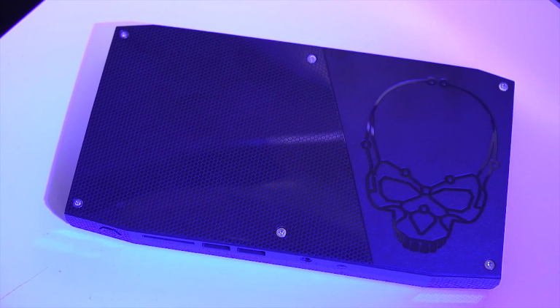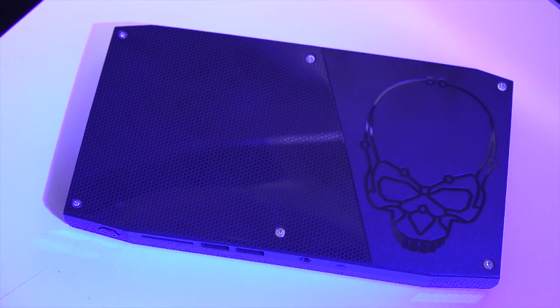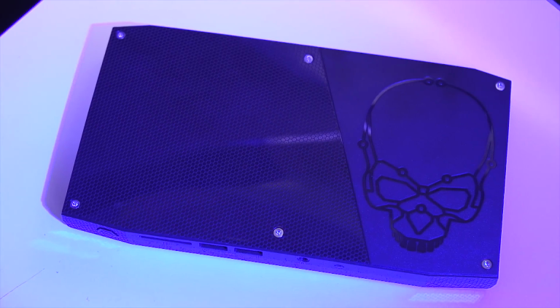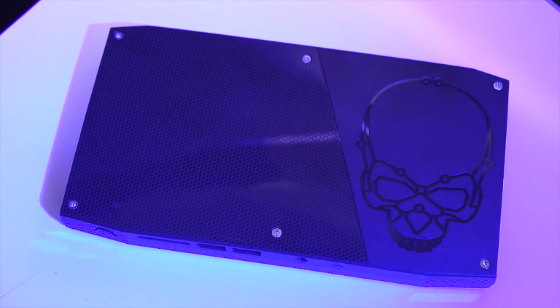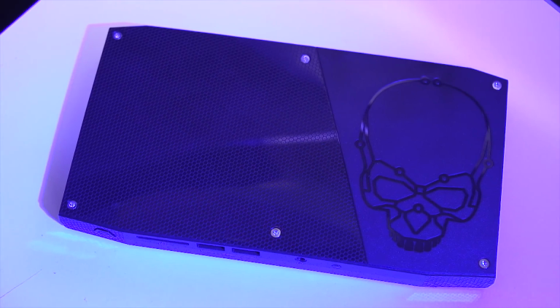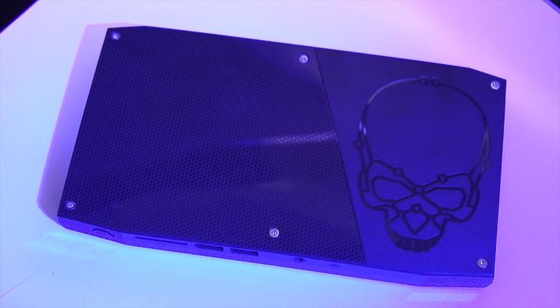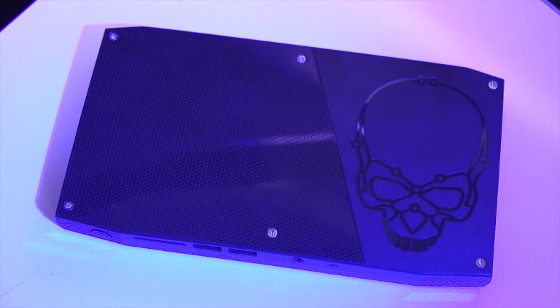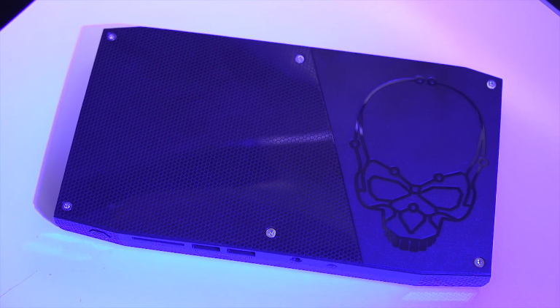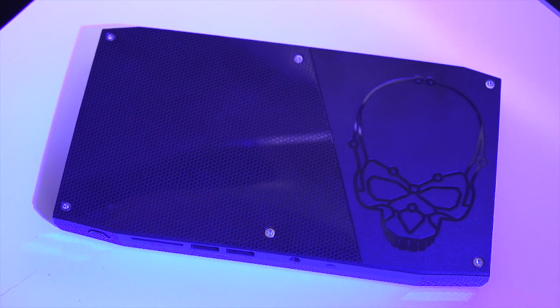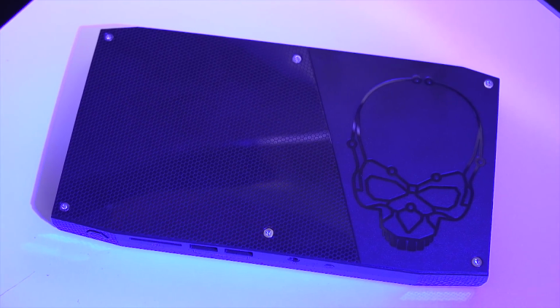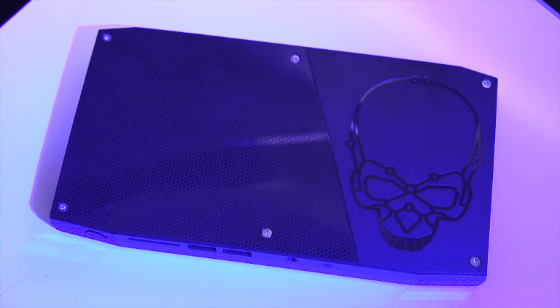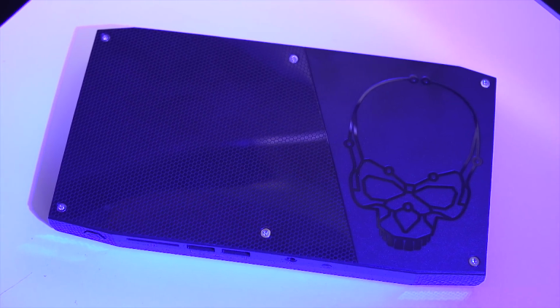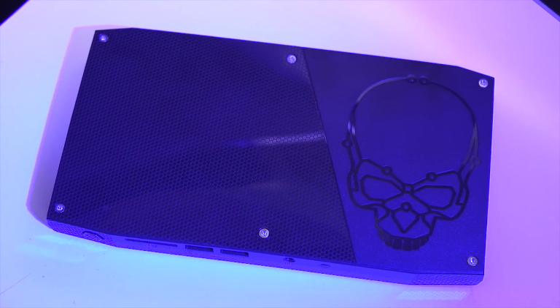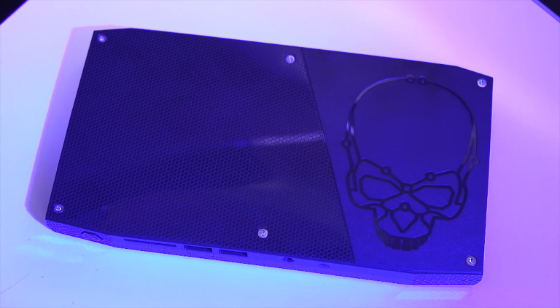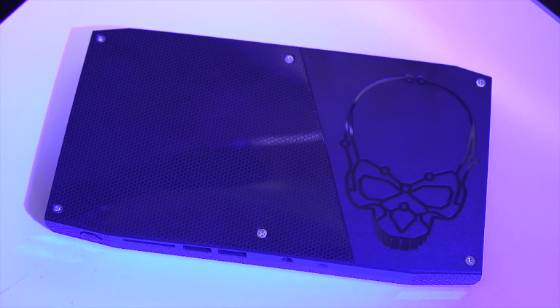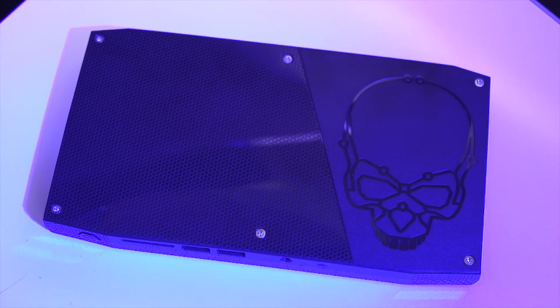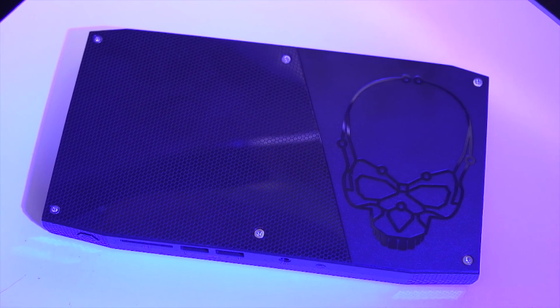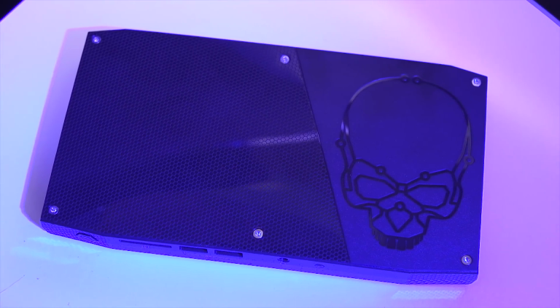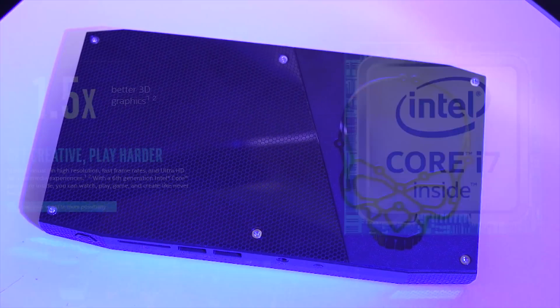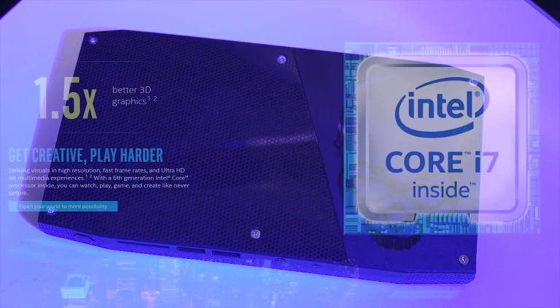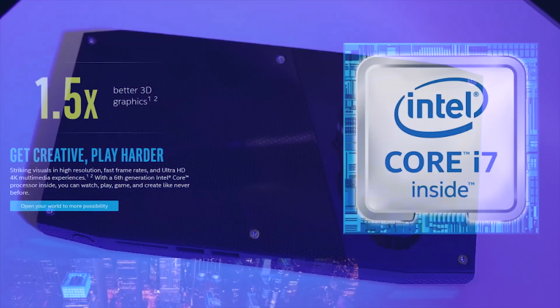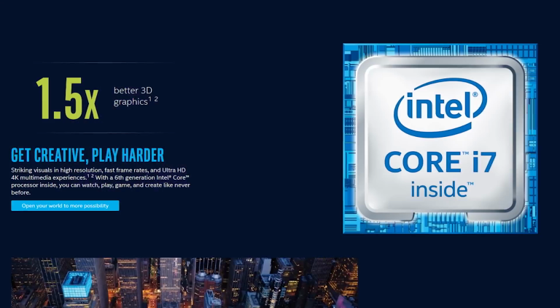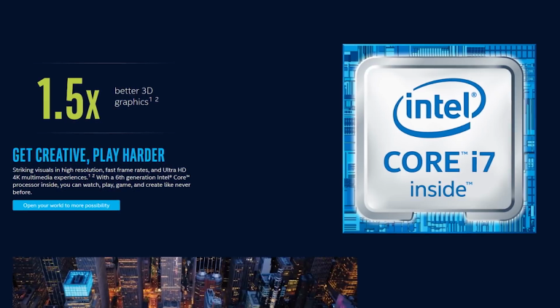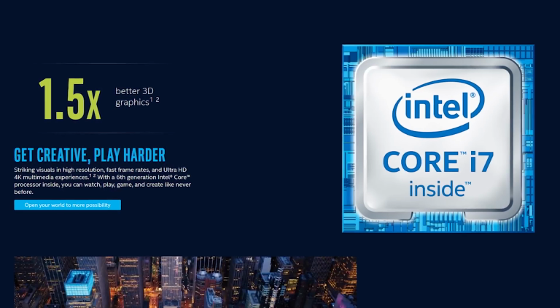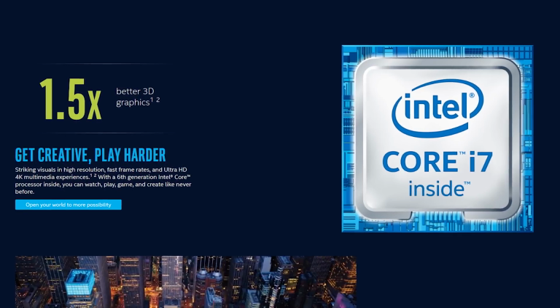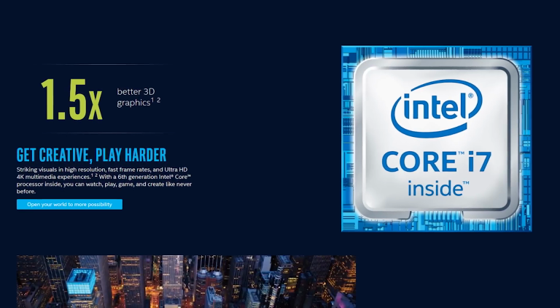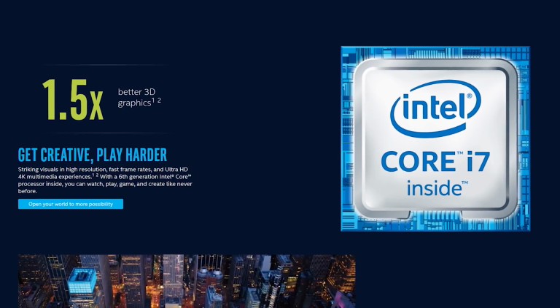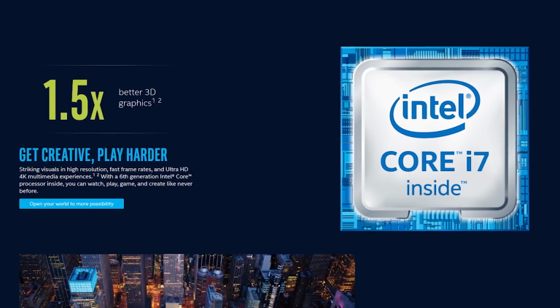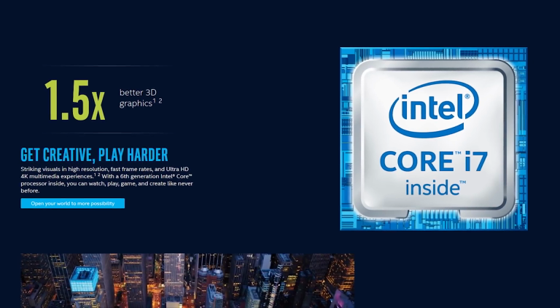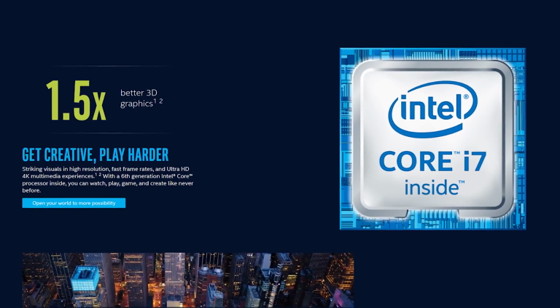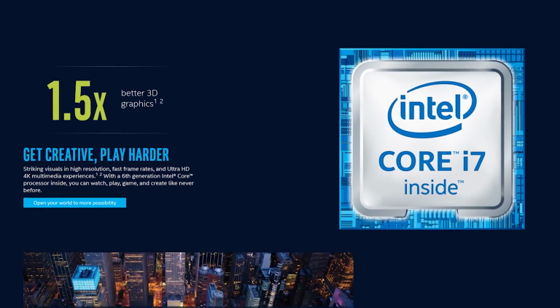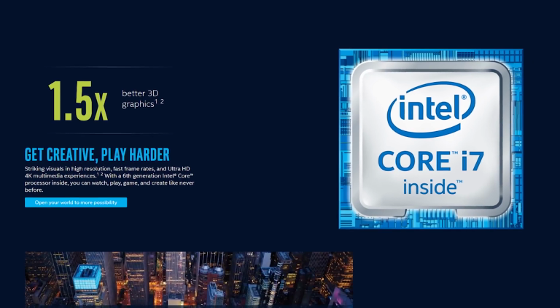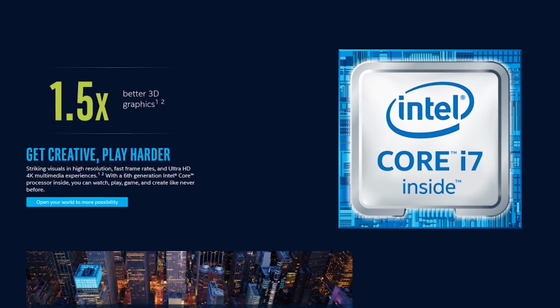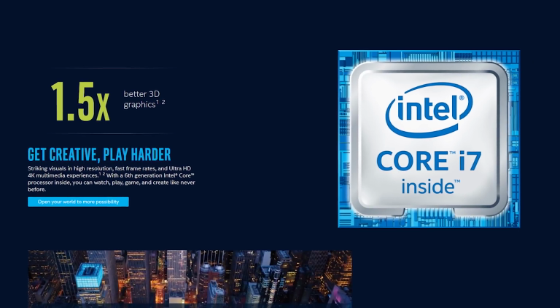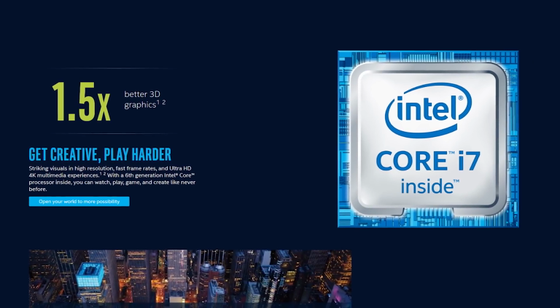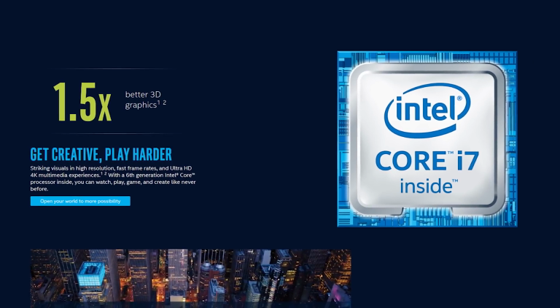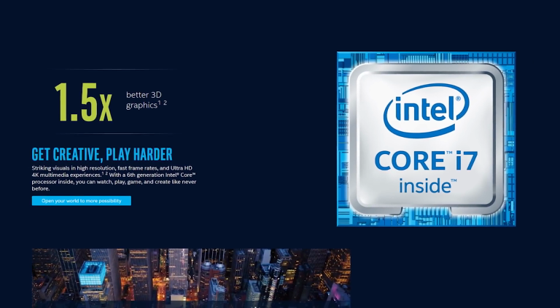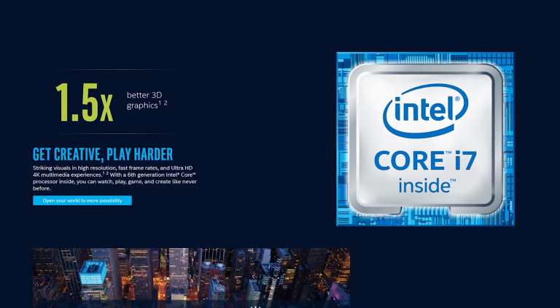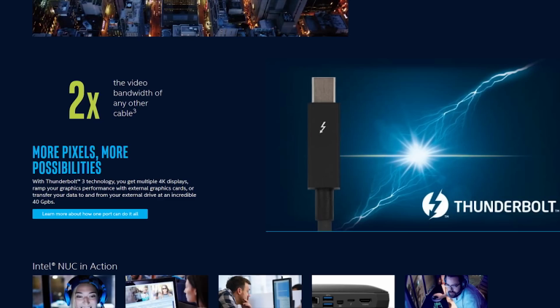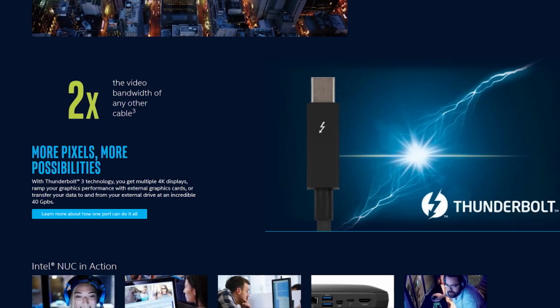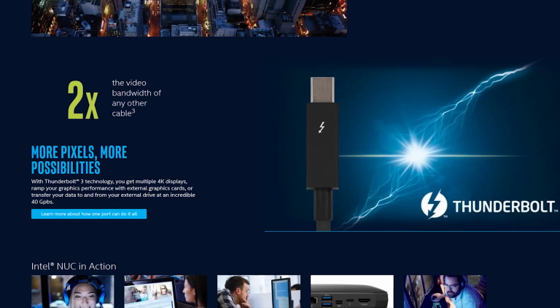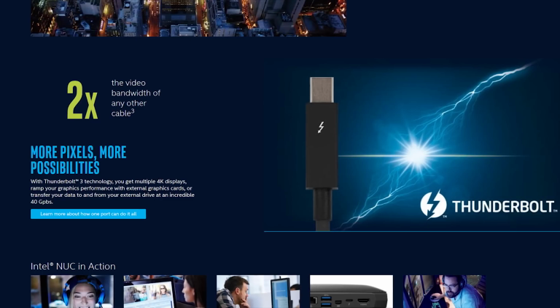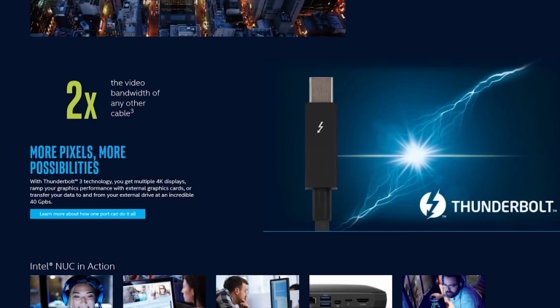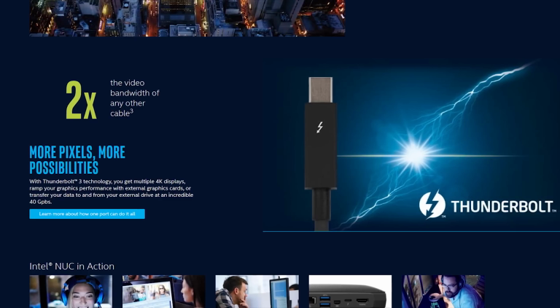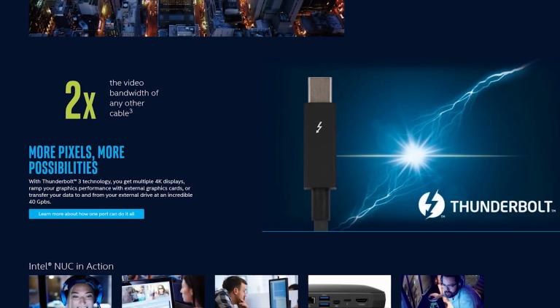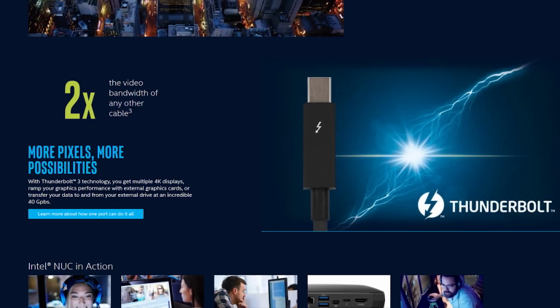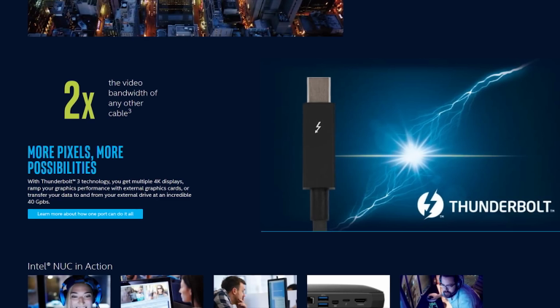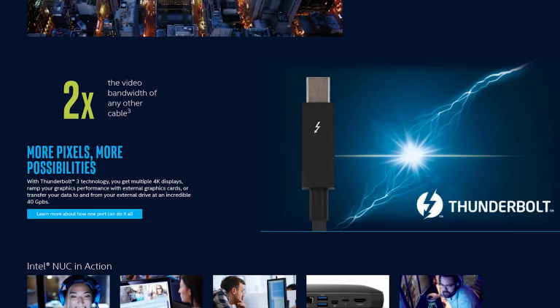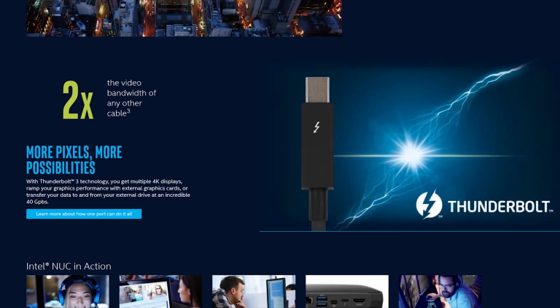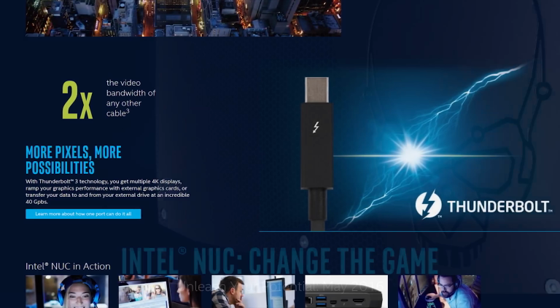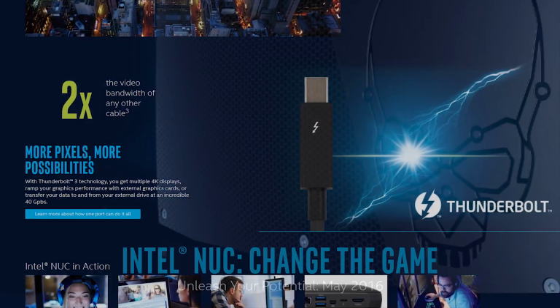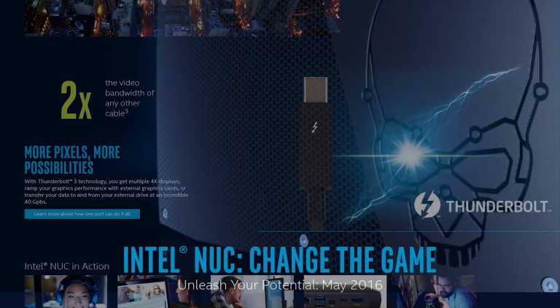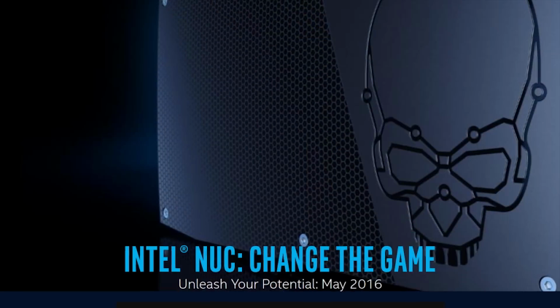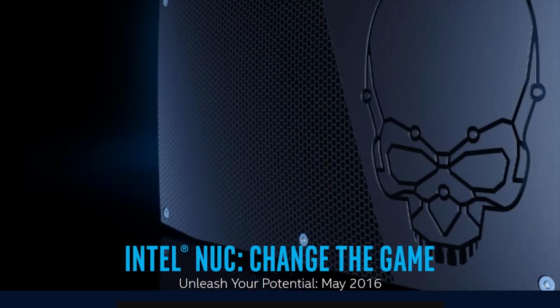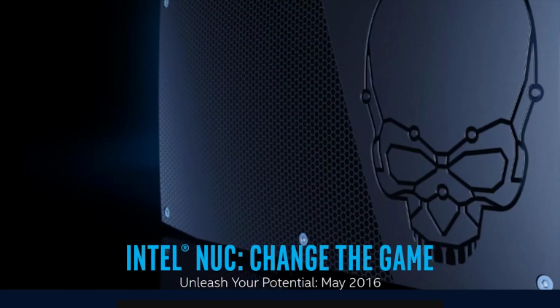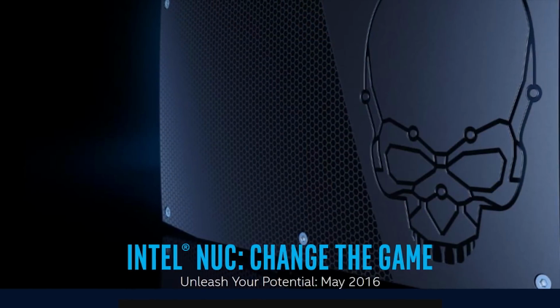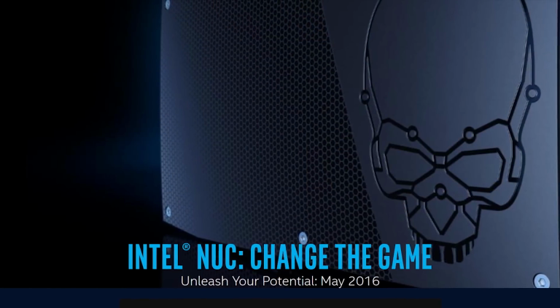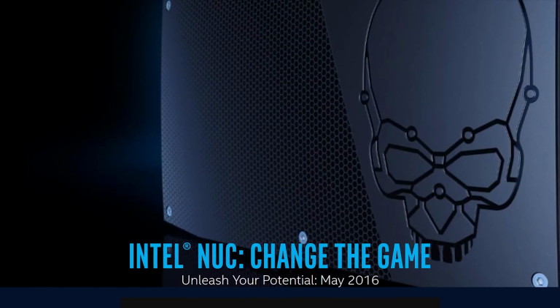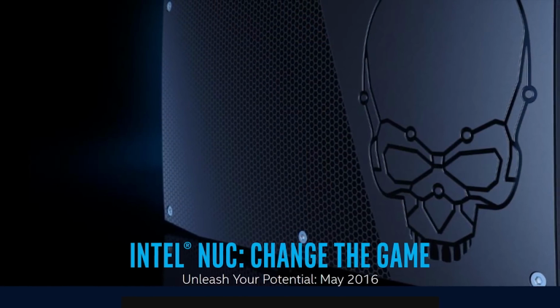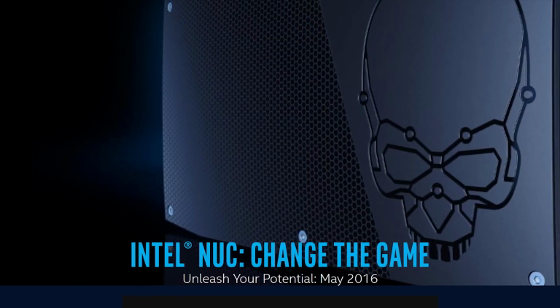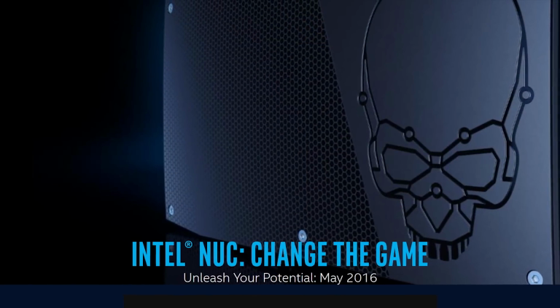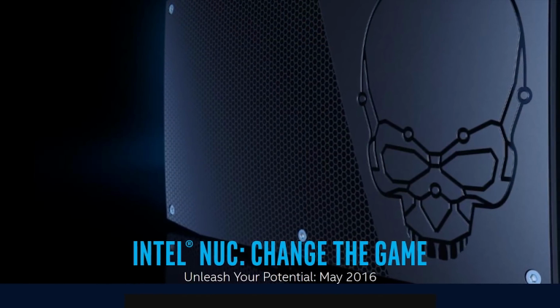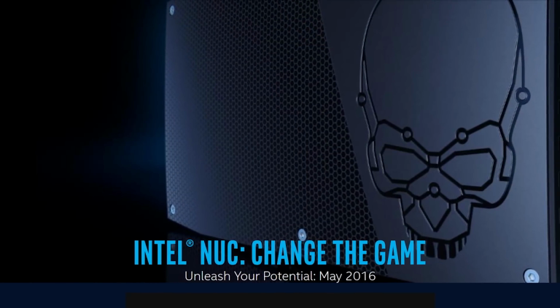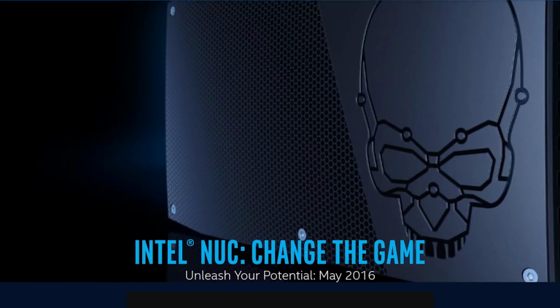Intel's Skullcanyon NUC features a sixth generation Core i7 processor and Thunderbolt 3. You can learn more at the link in the video description.